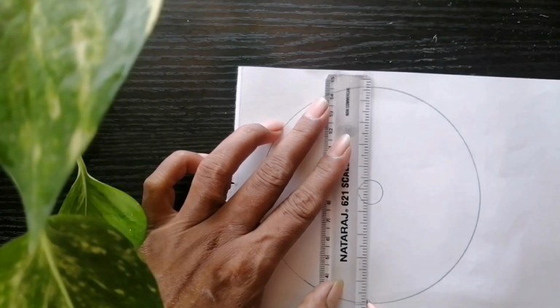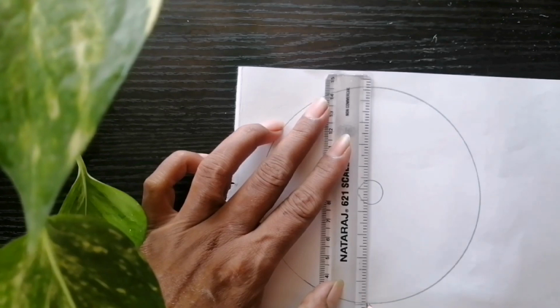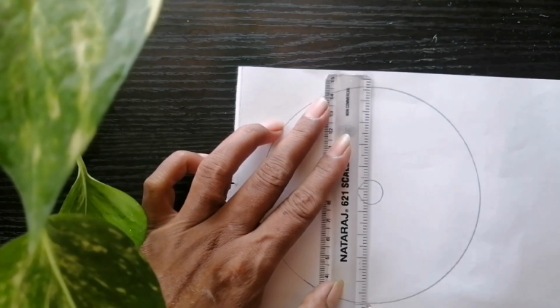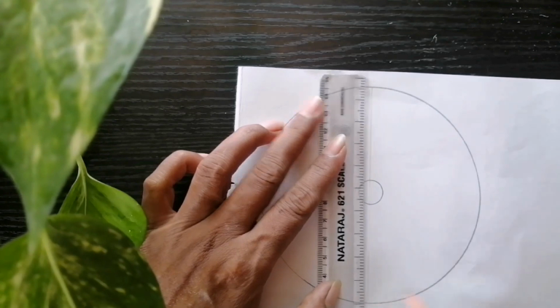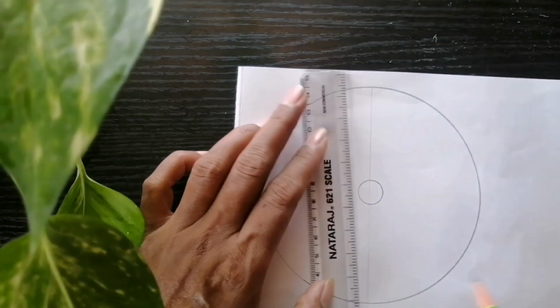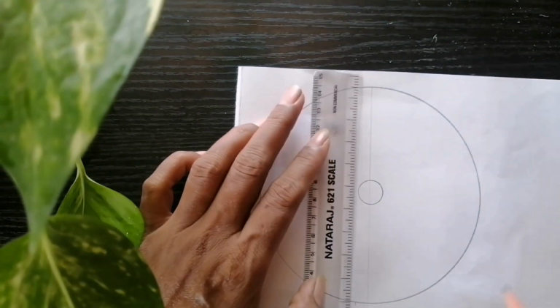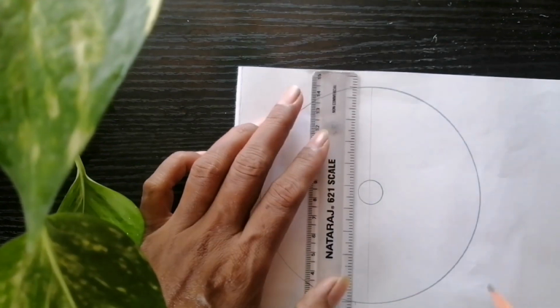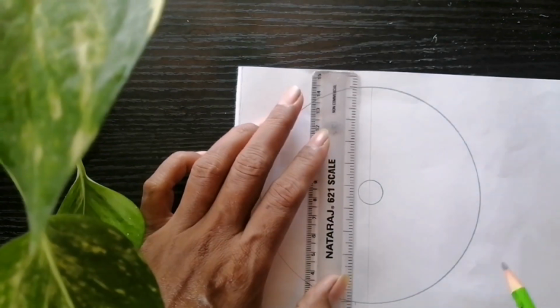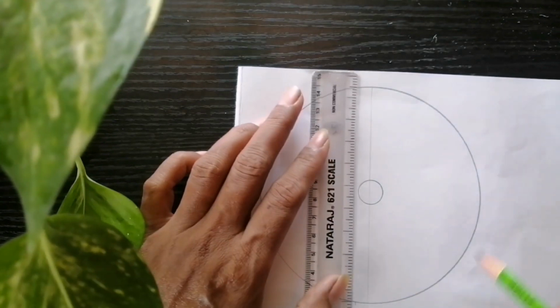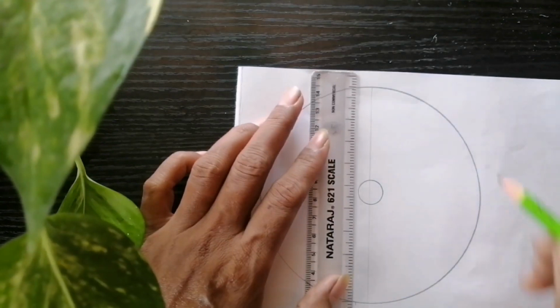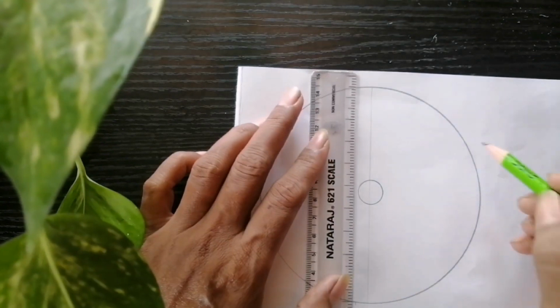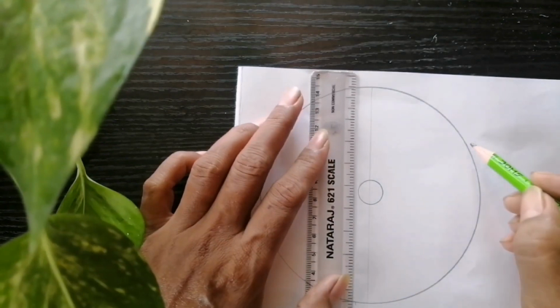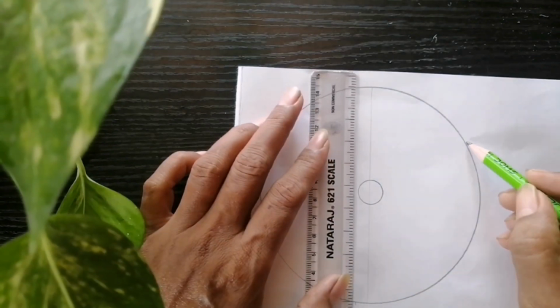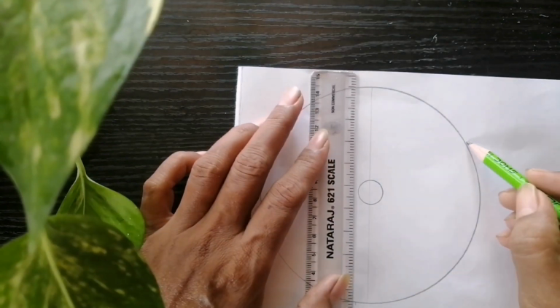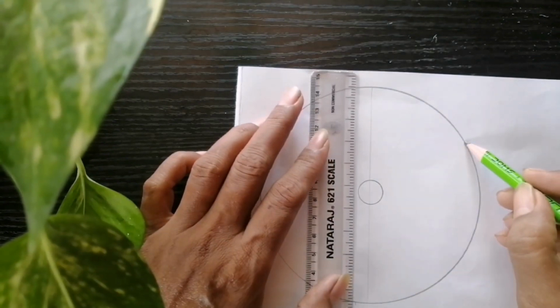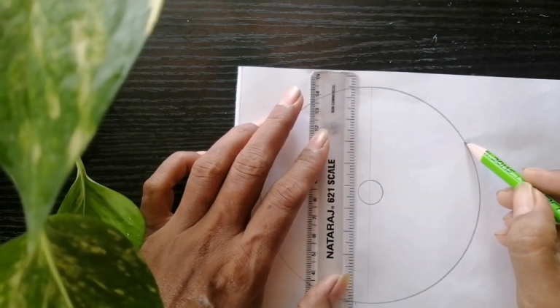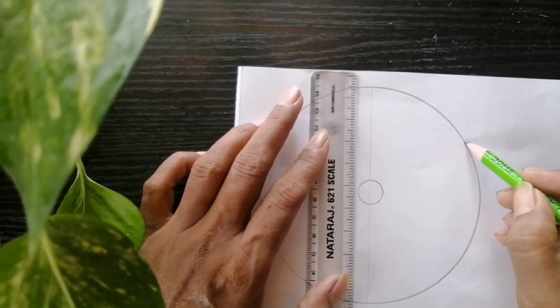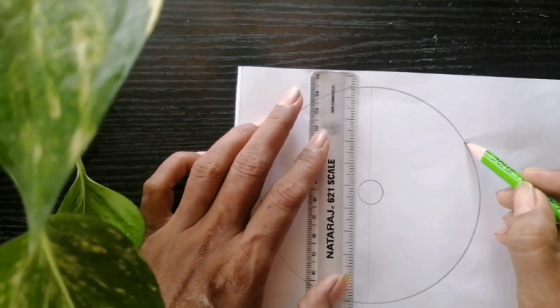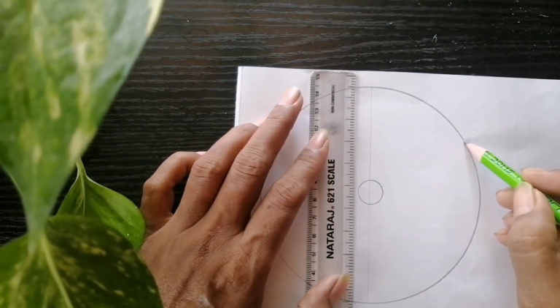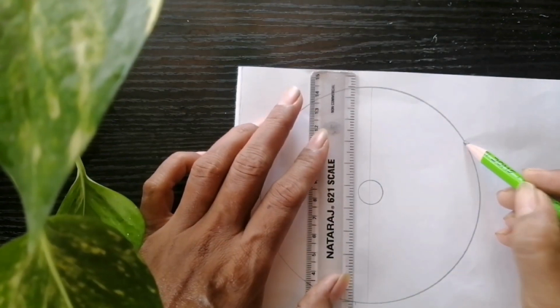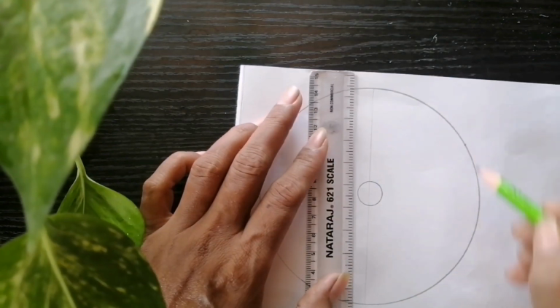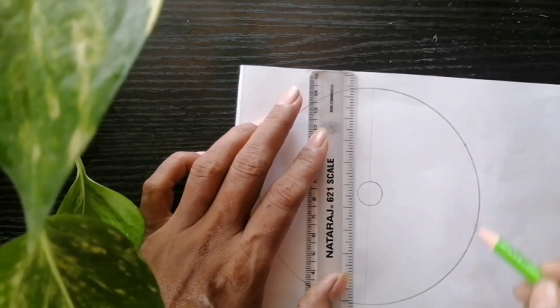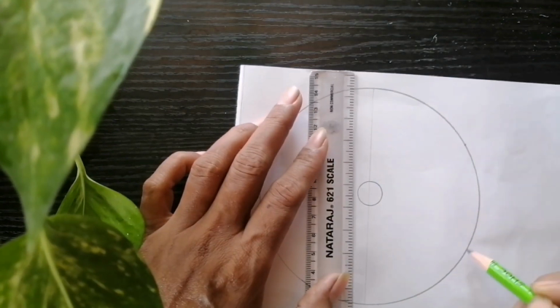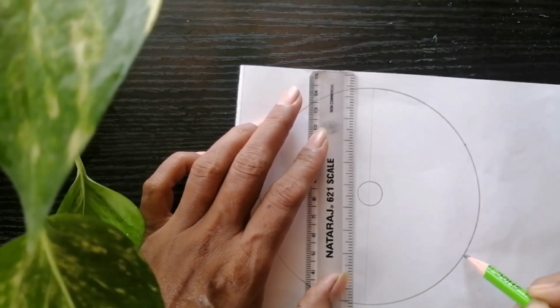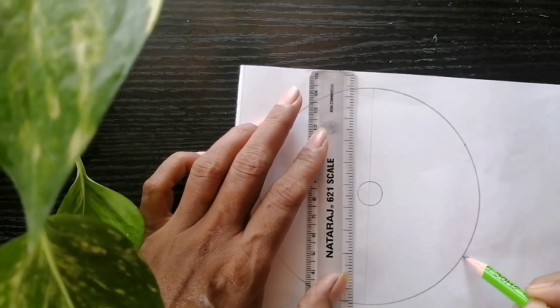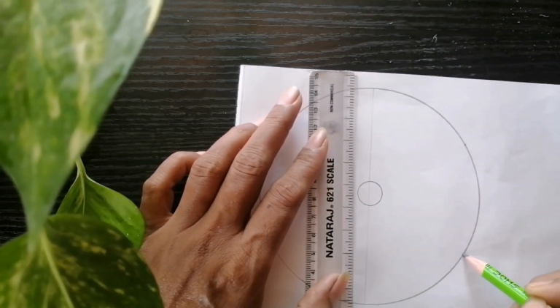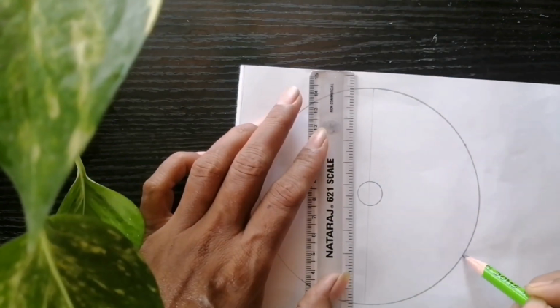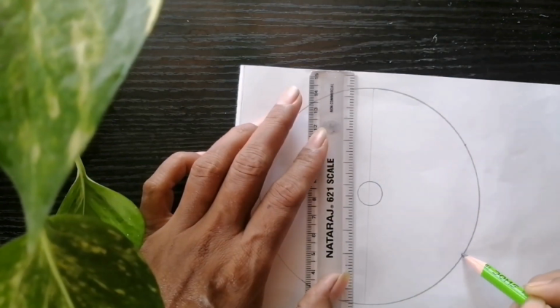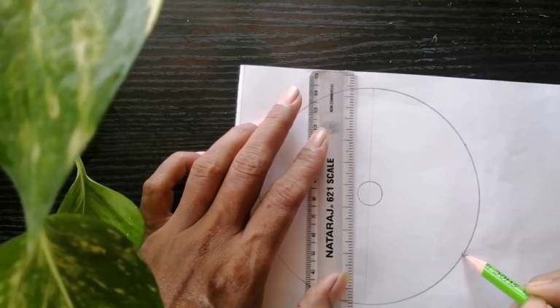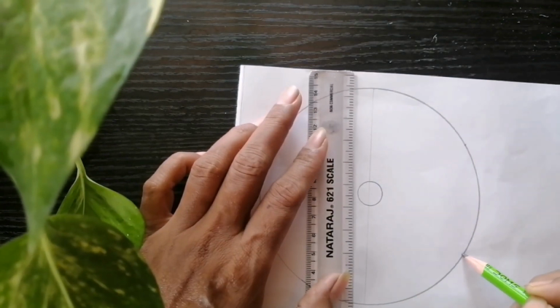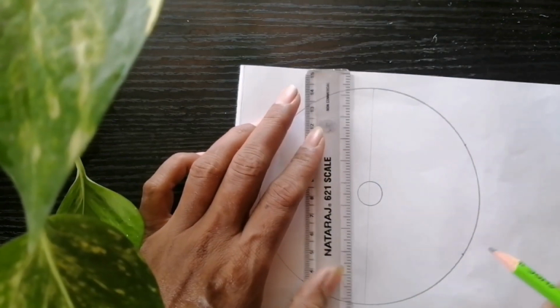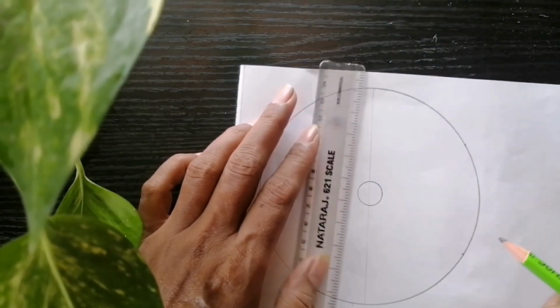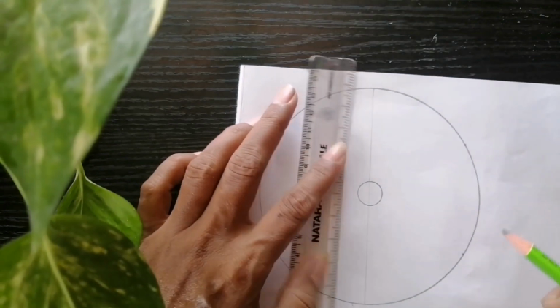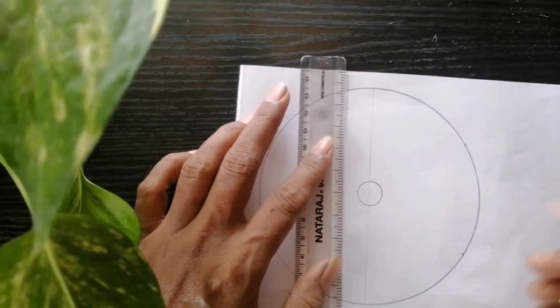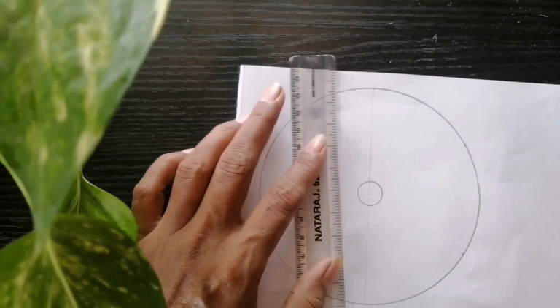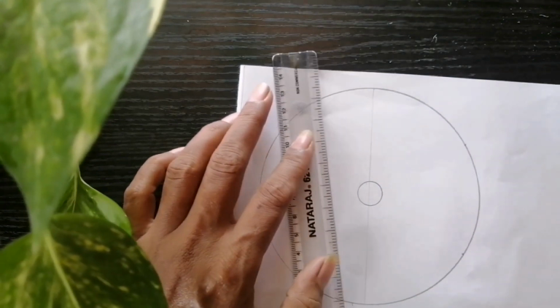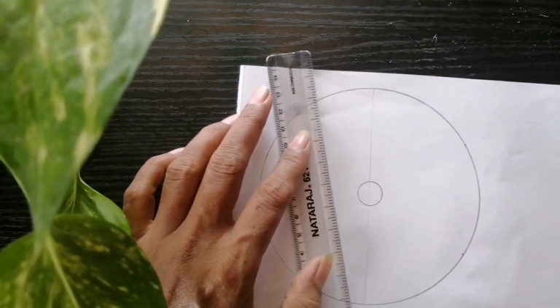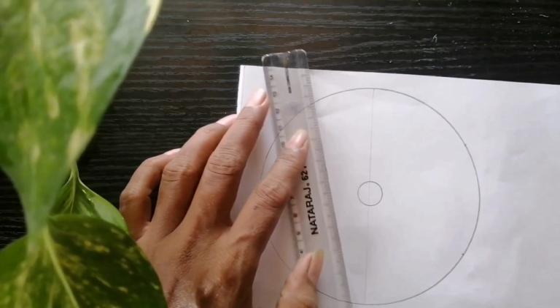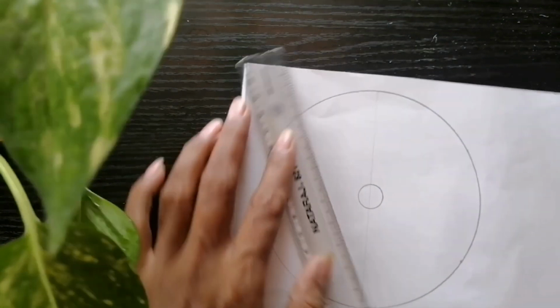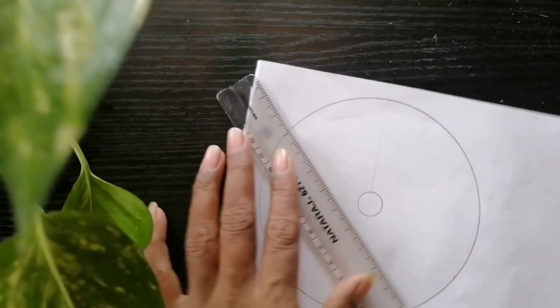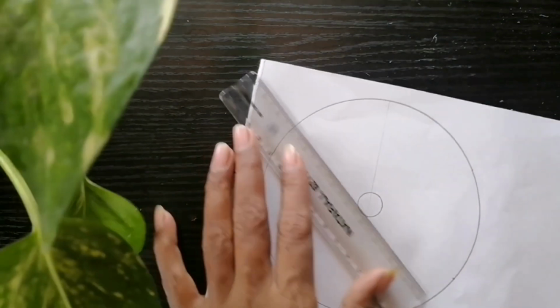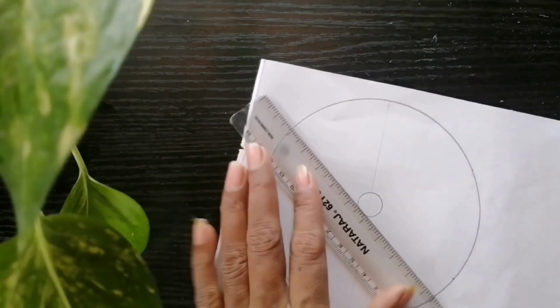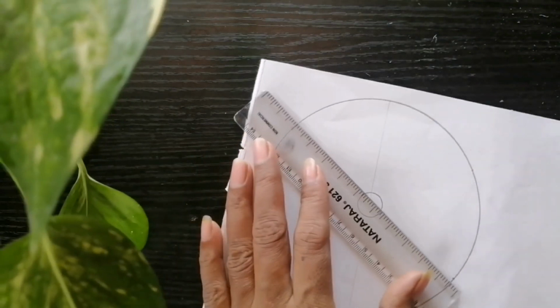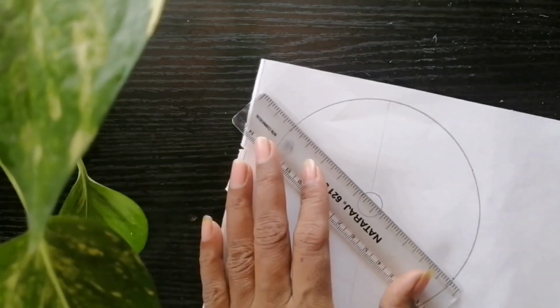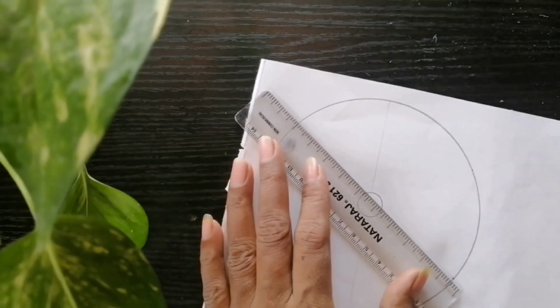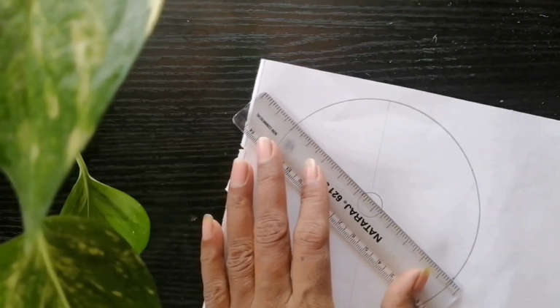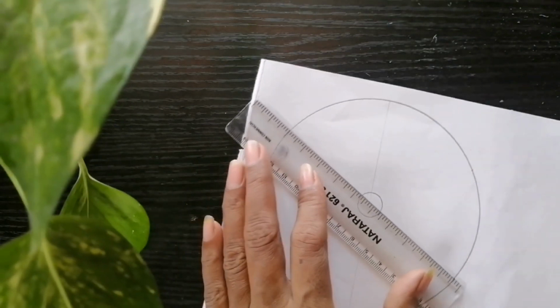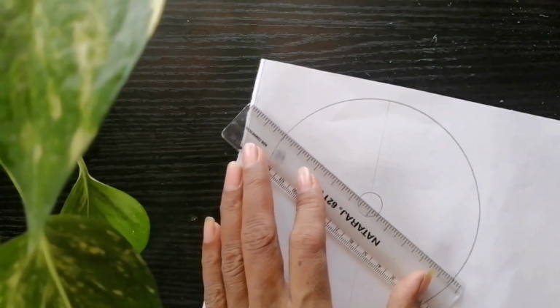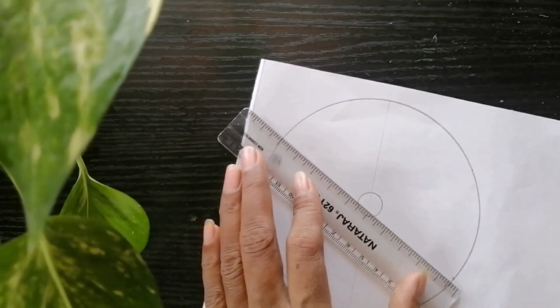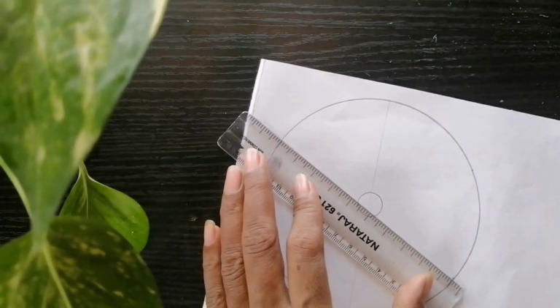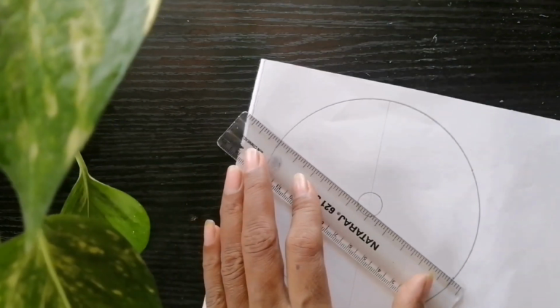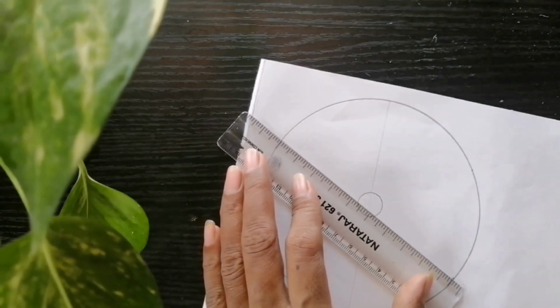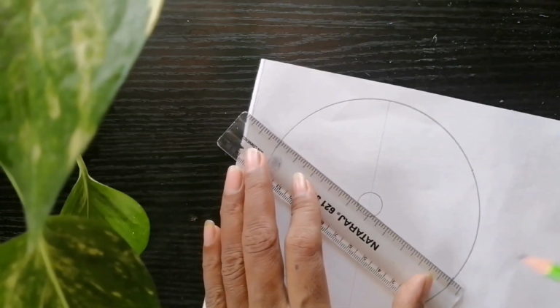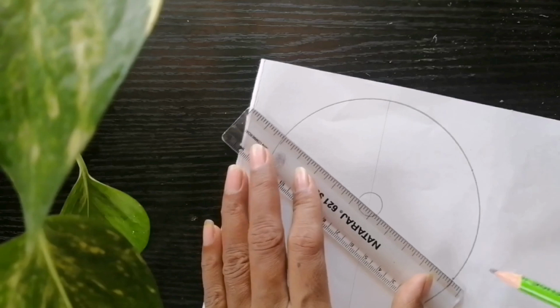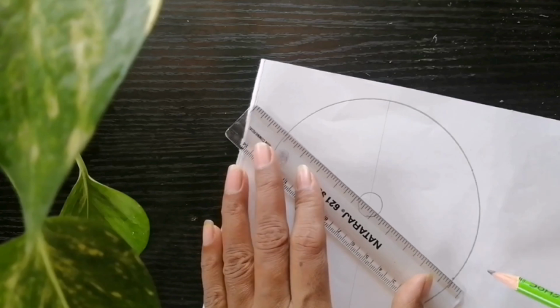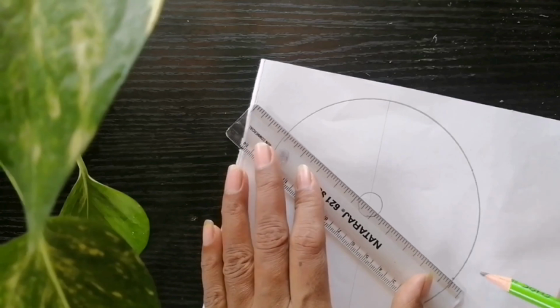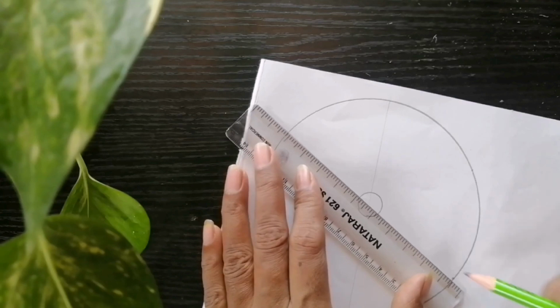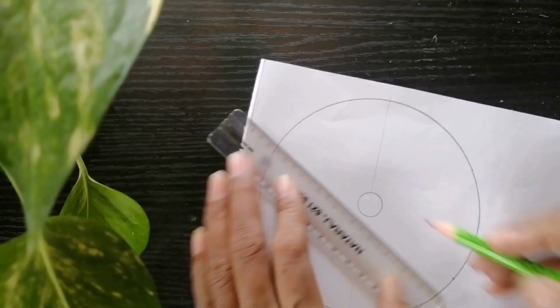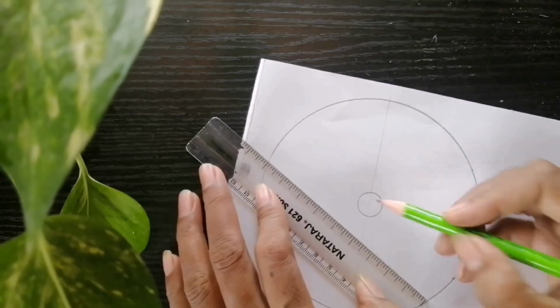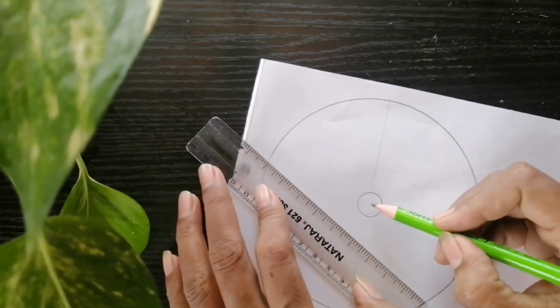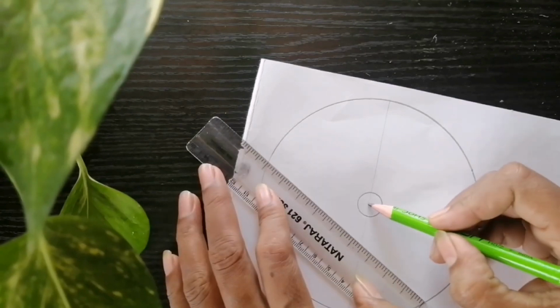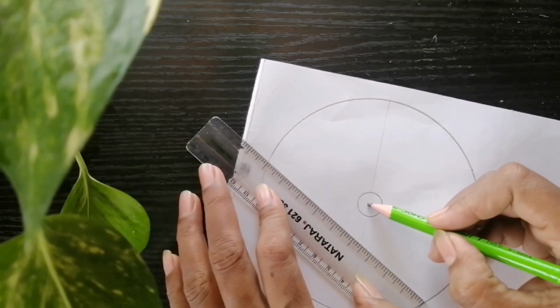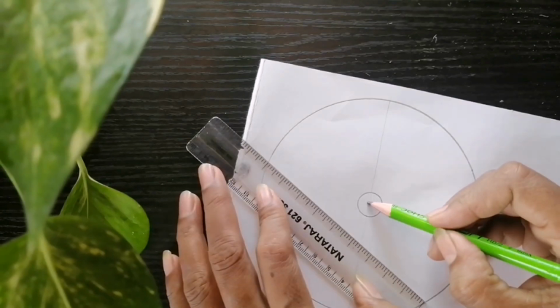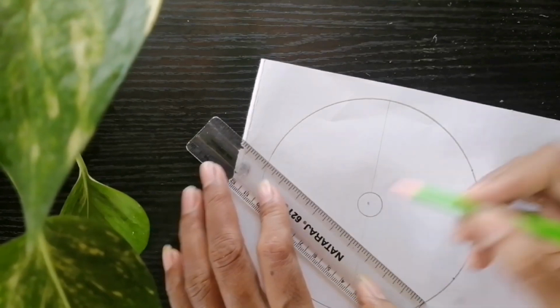Divide the circle into 6 similar parts. You can also use a protractor to divide it into parts.